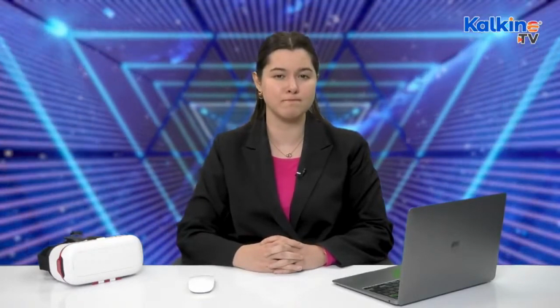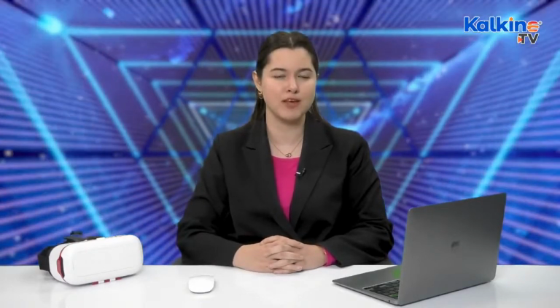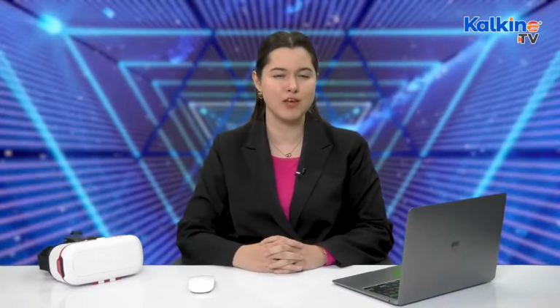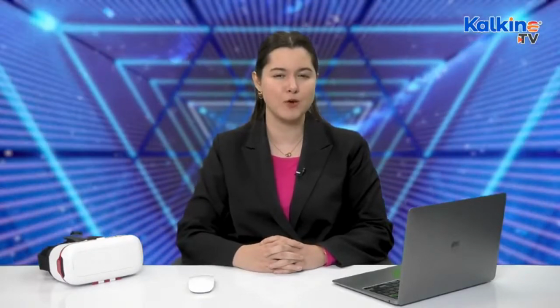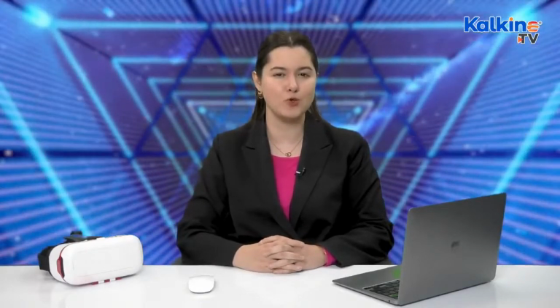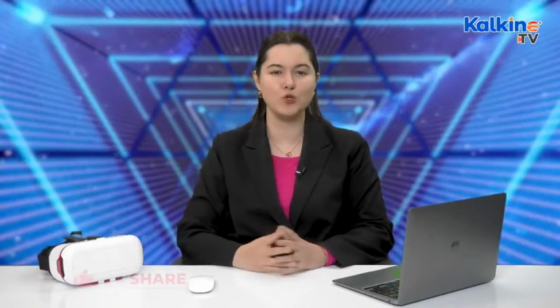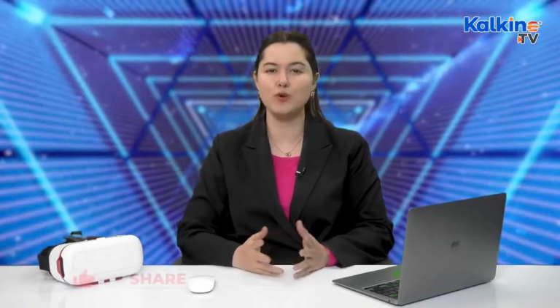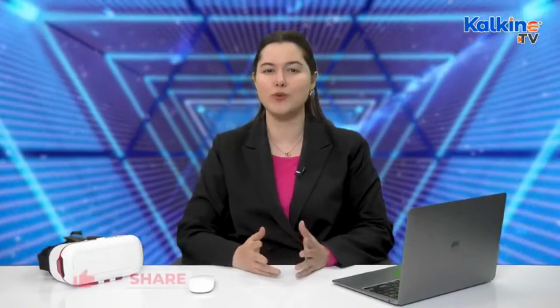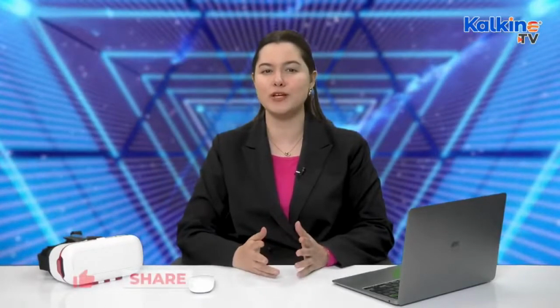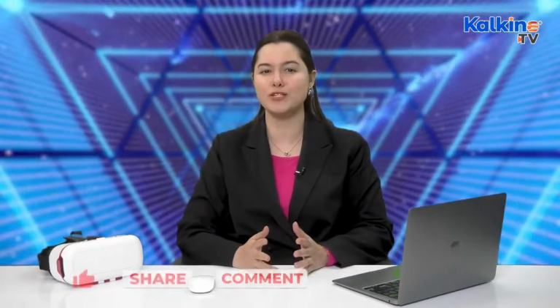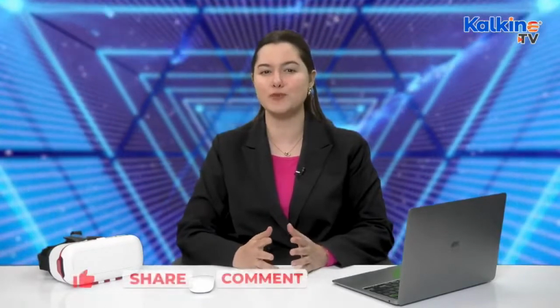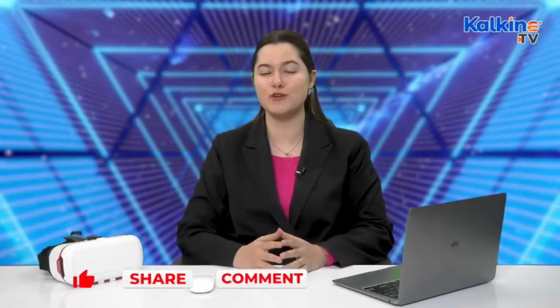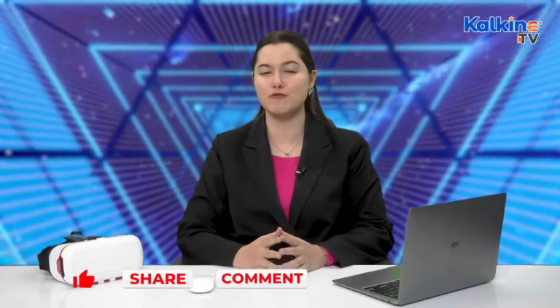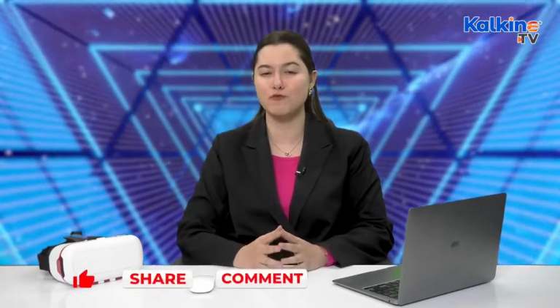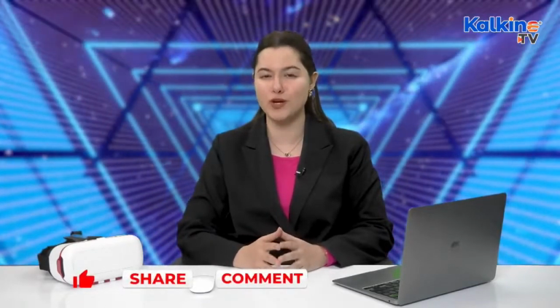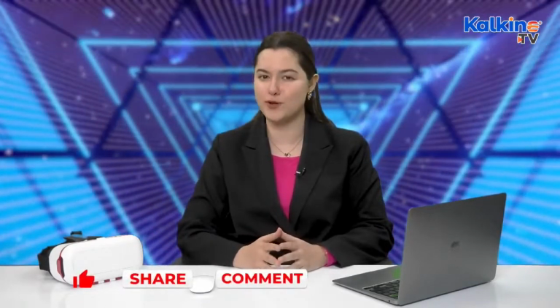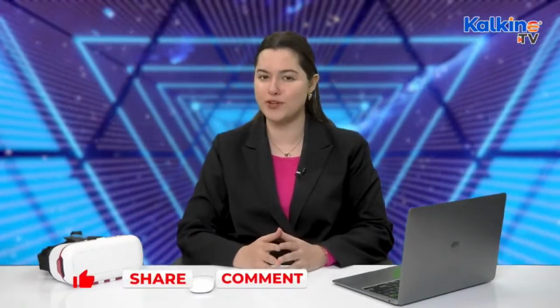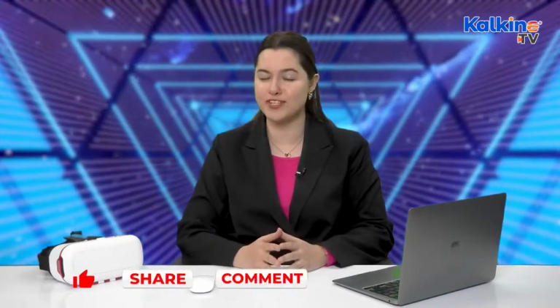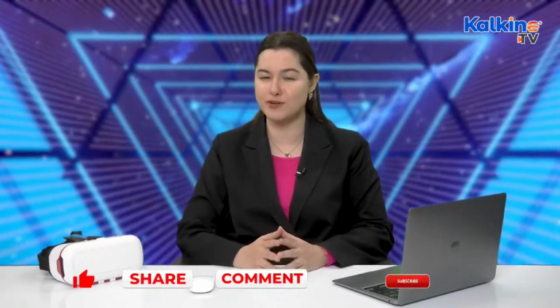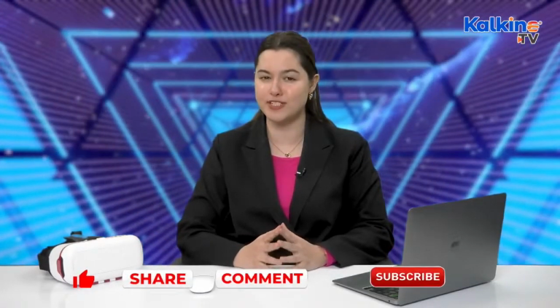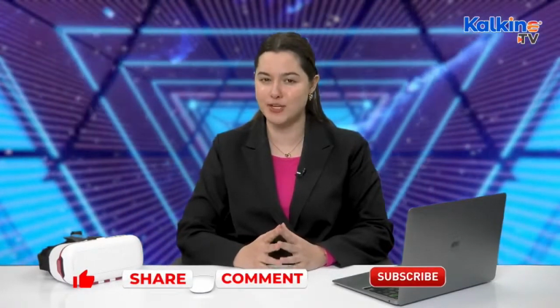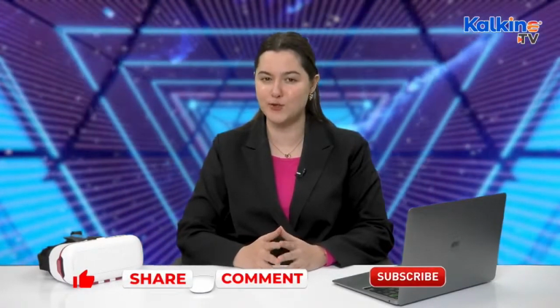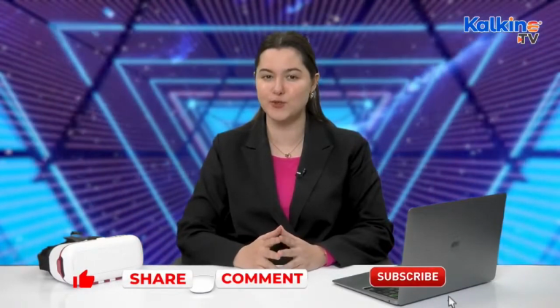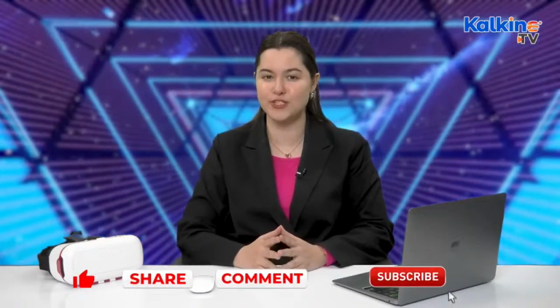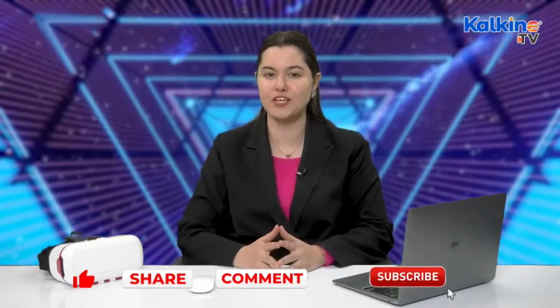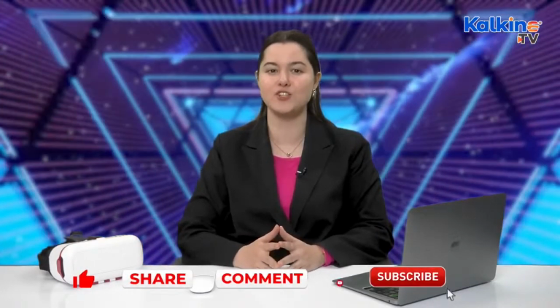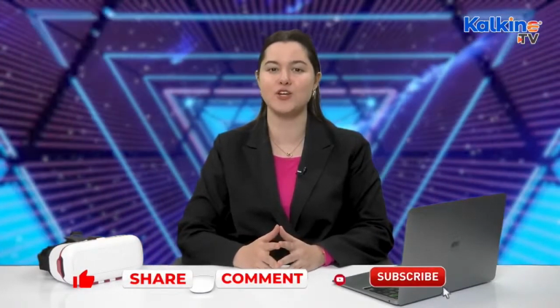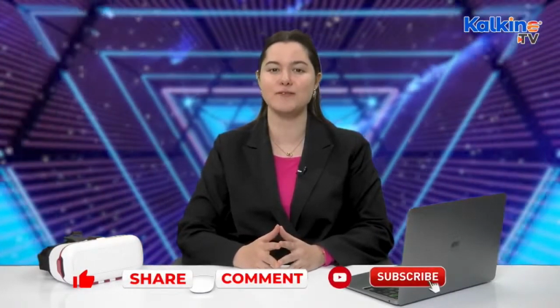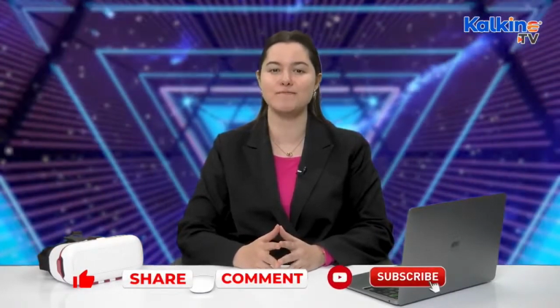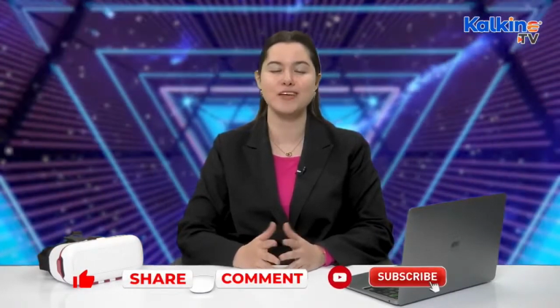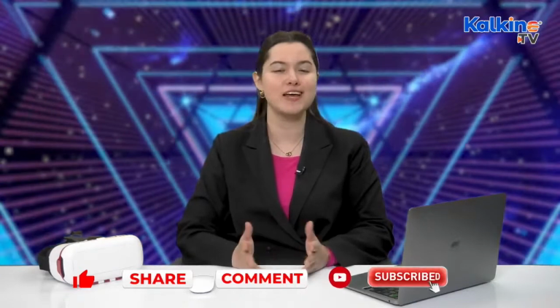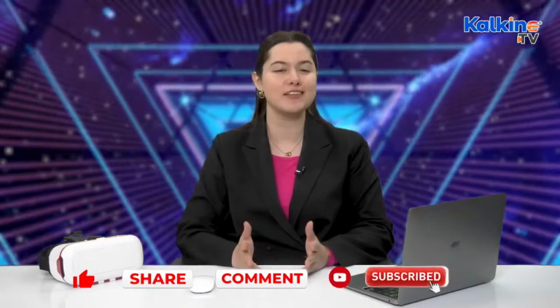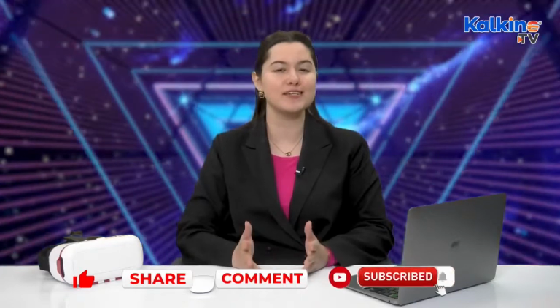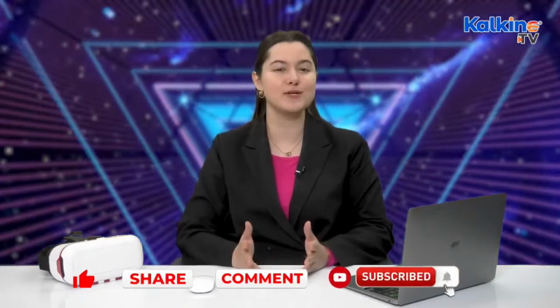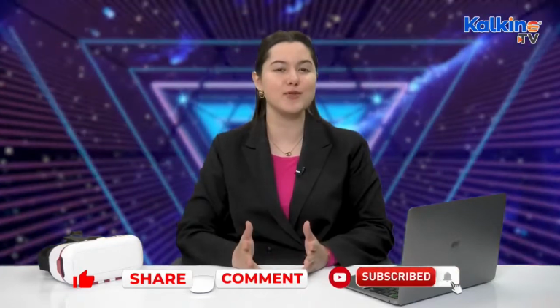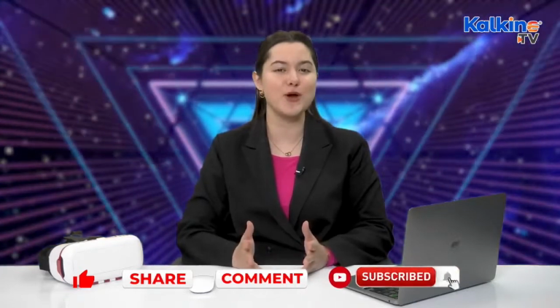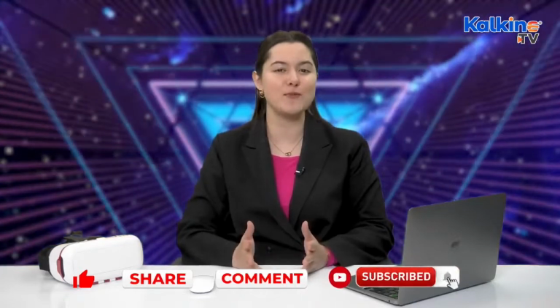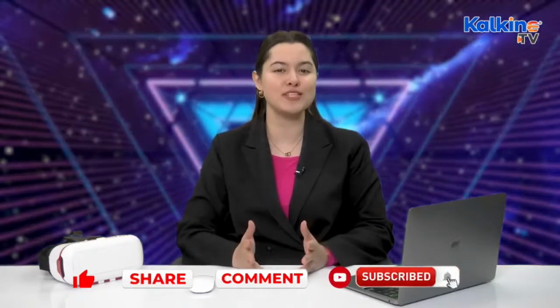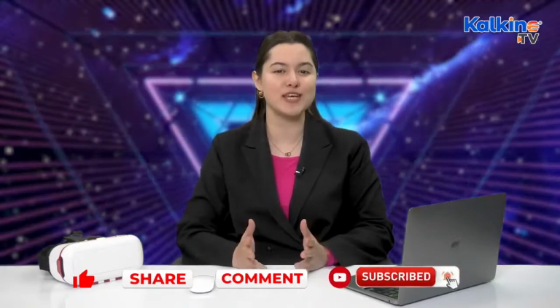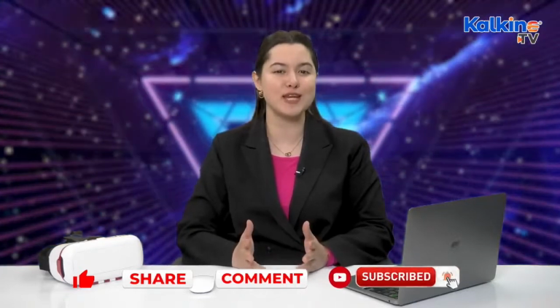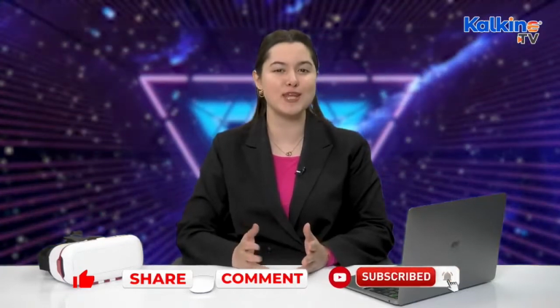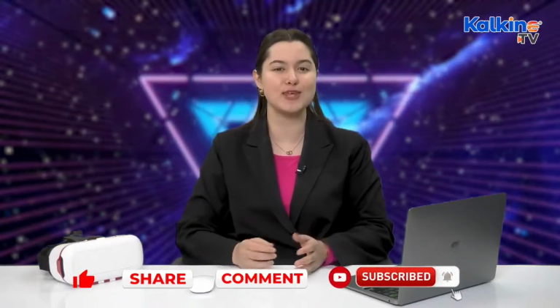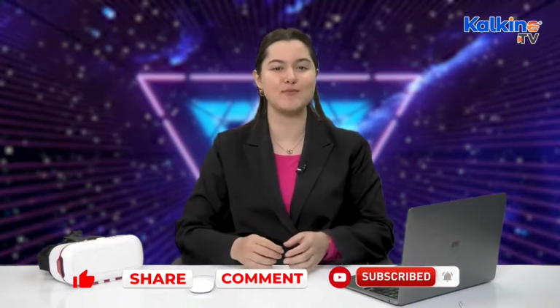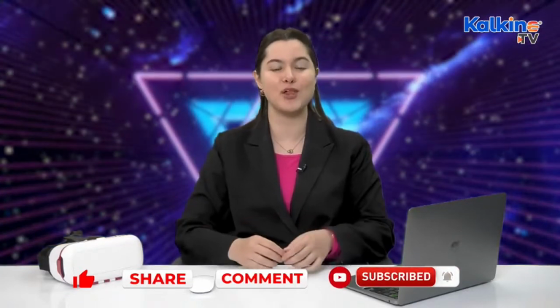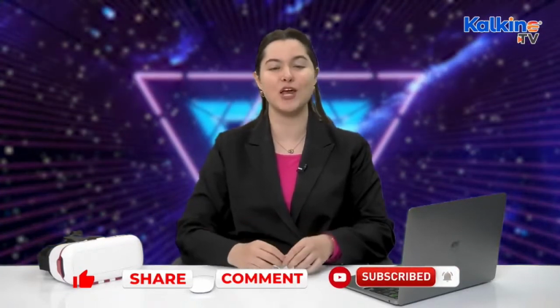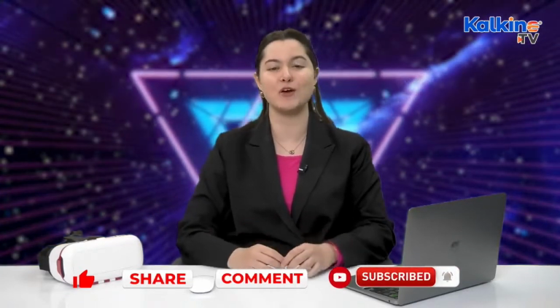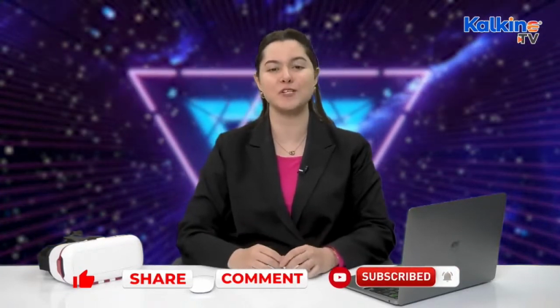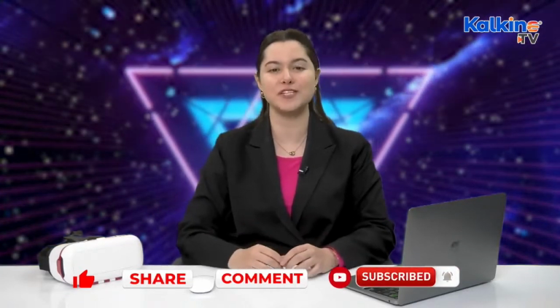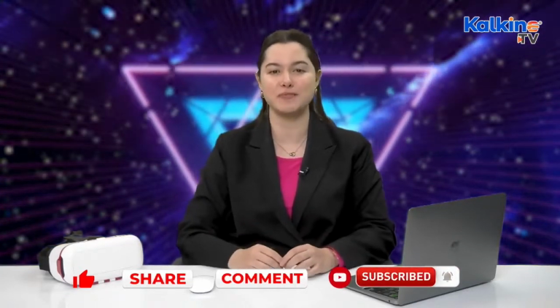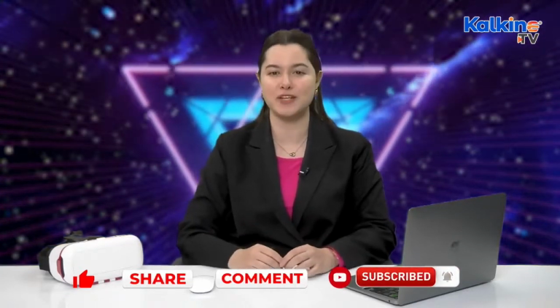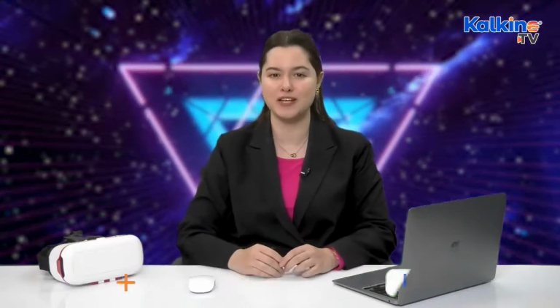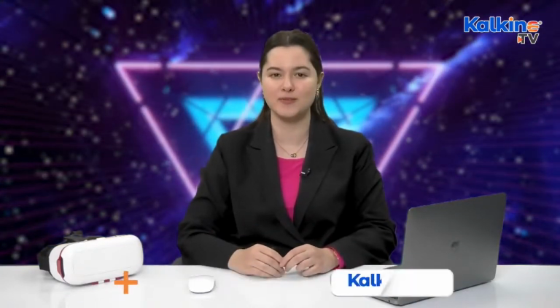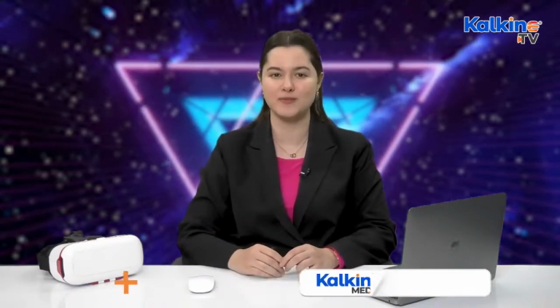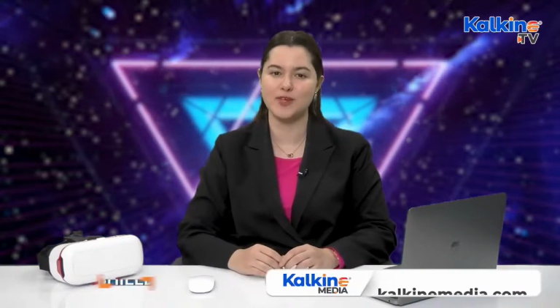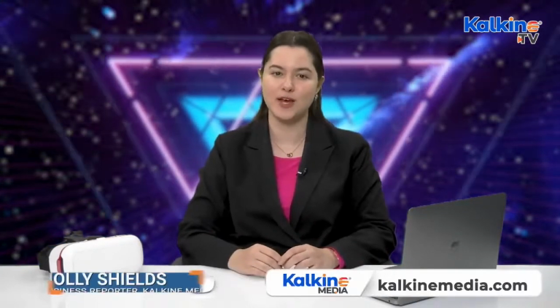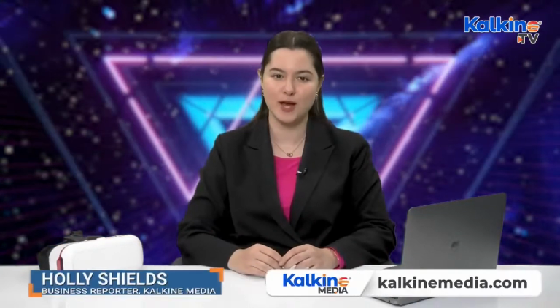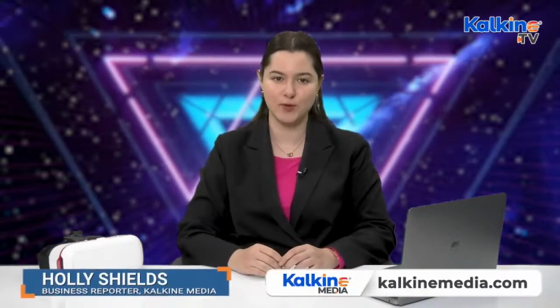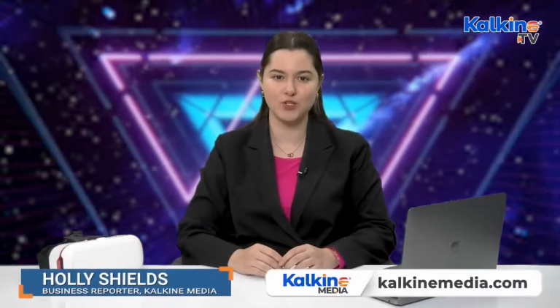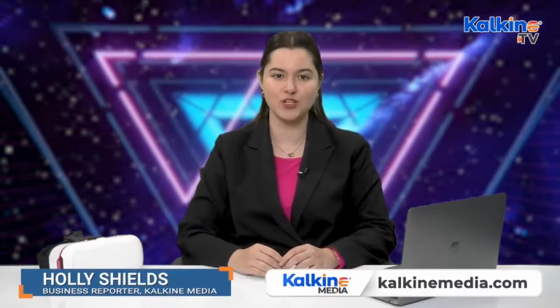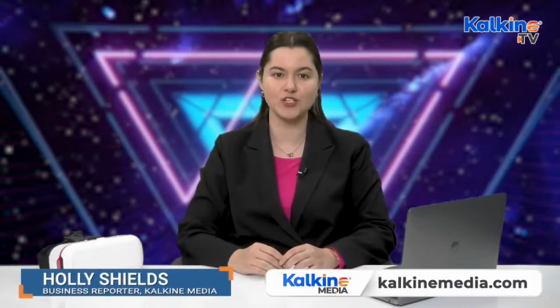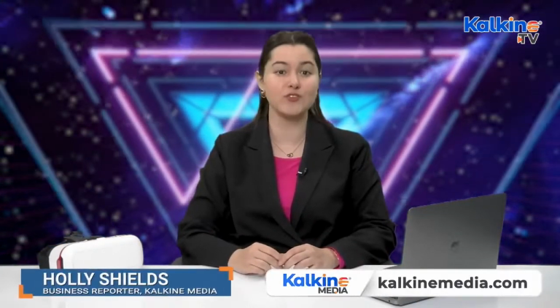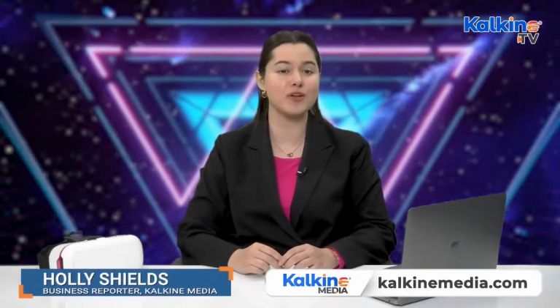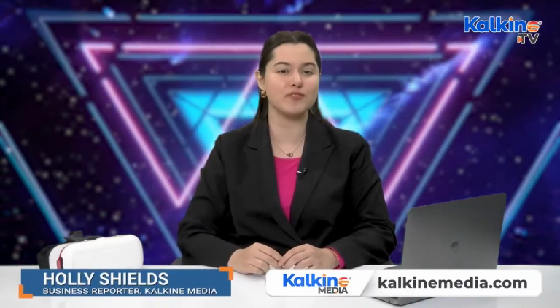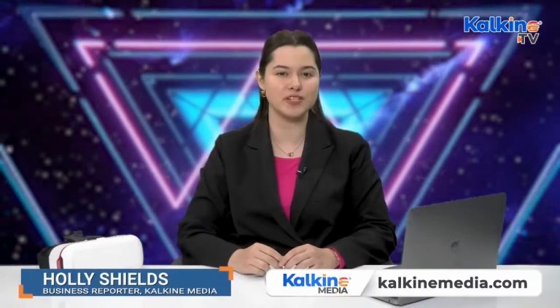Would you be willing to spend $40 on a digital t-shirt? Let us know in the comments and hit that bell icon to stay updated. I'm Holly Shields for Metaverse.